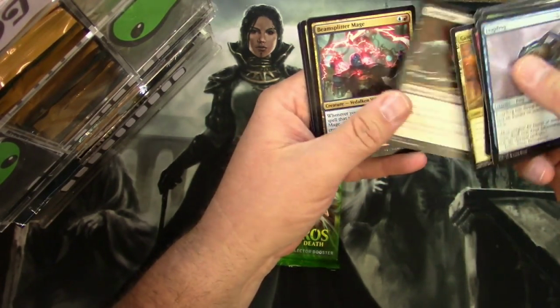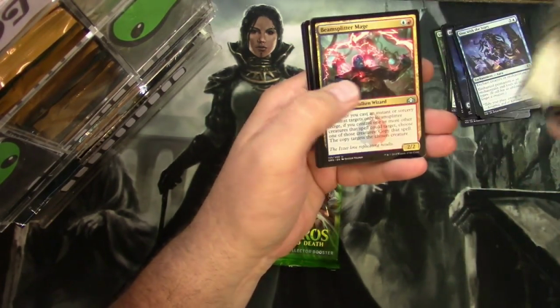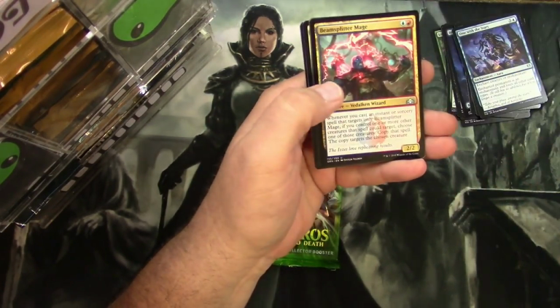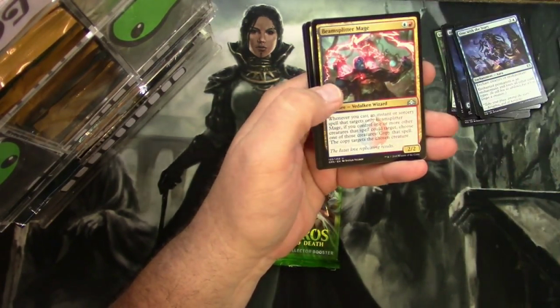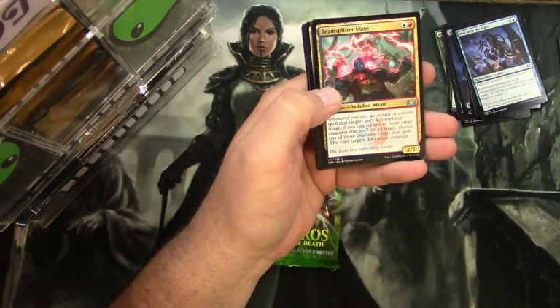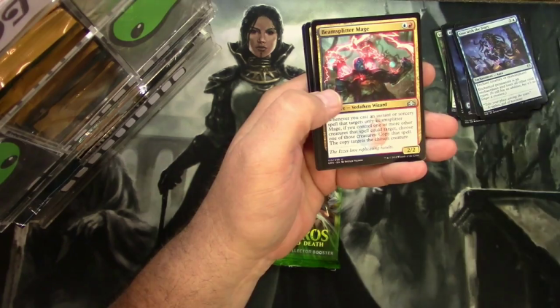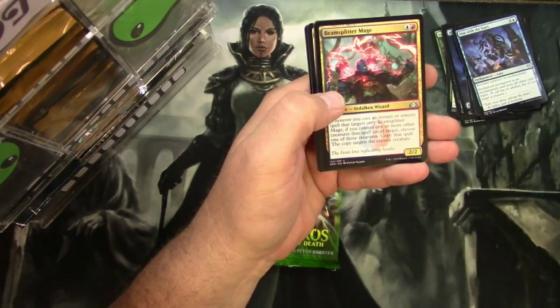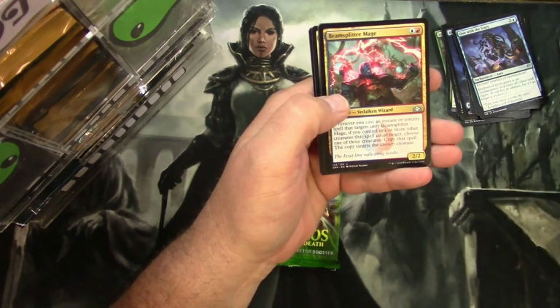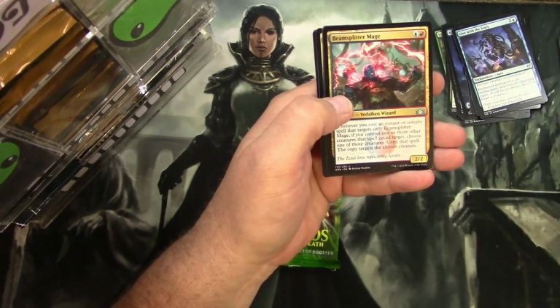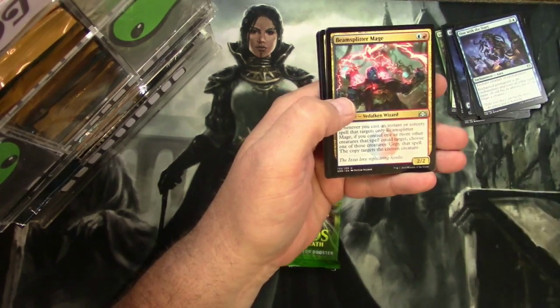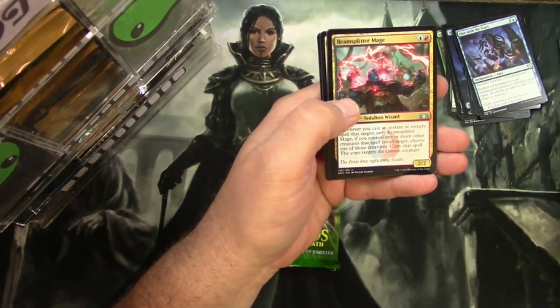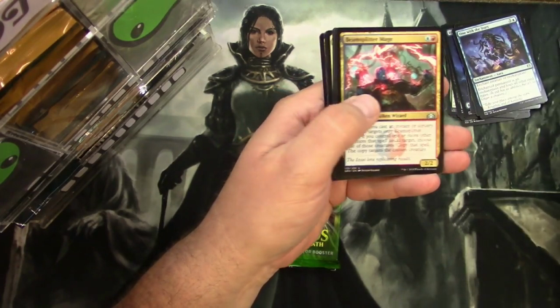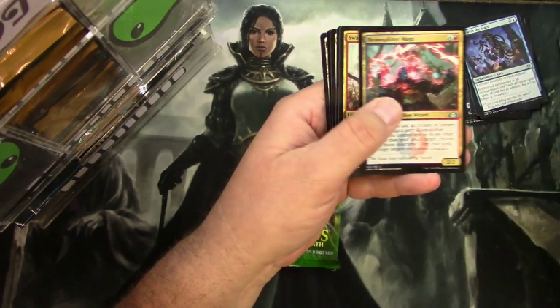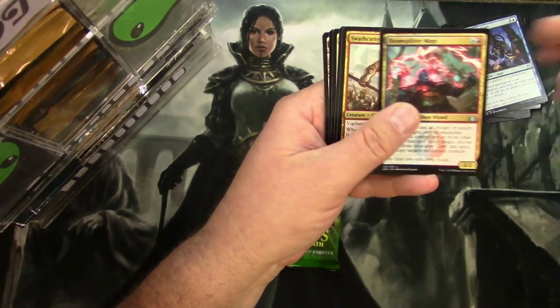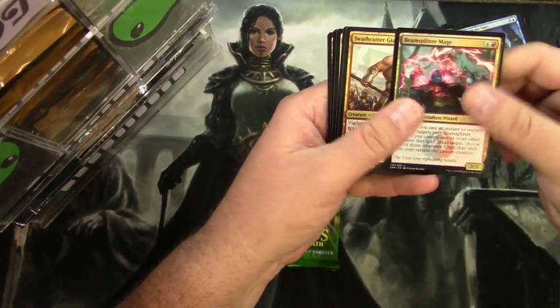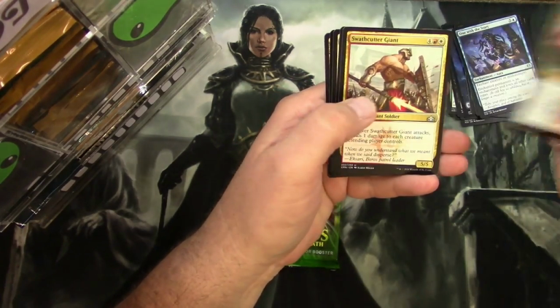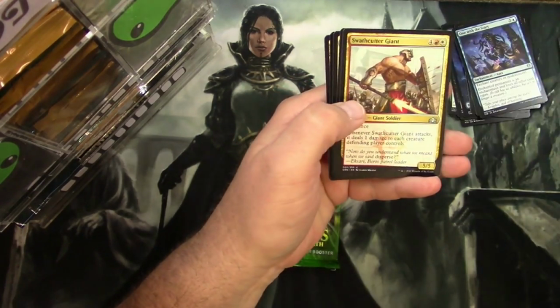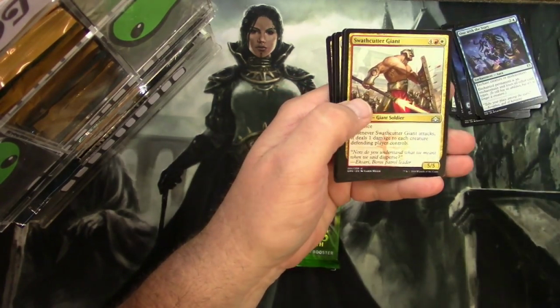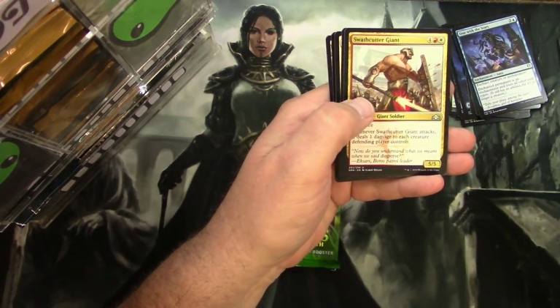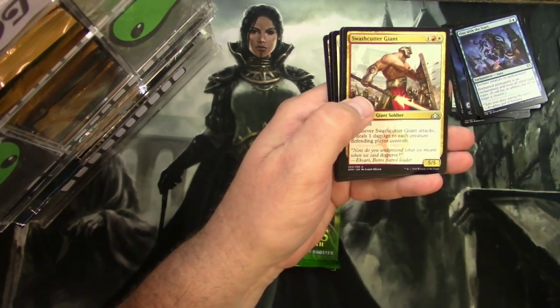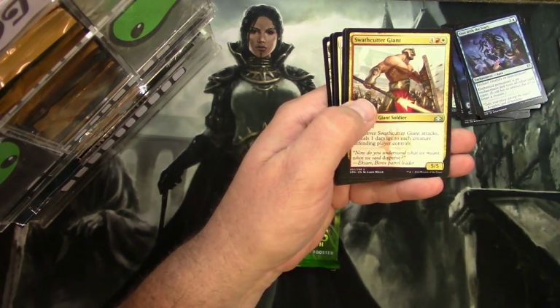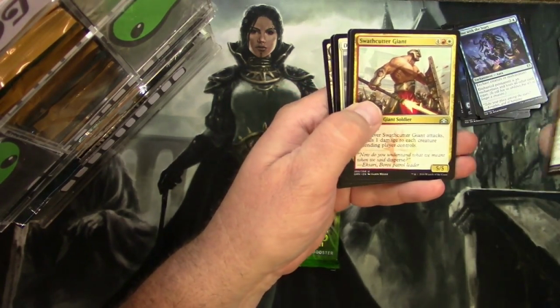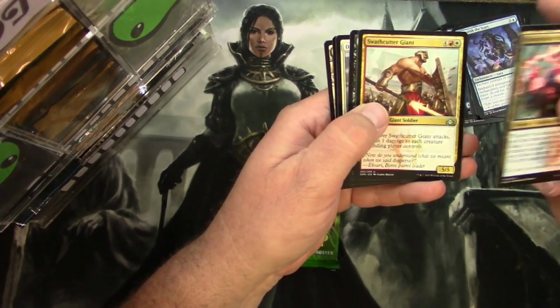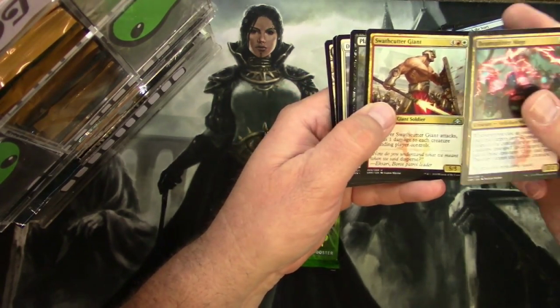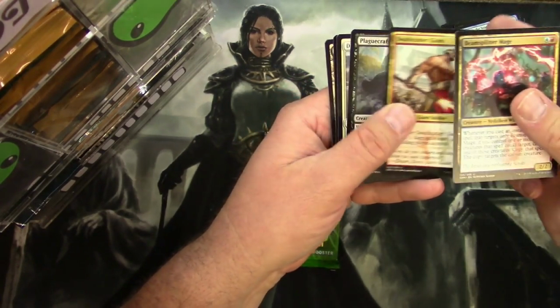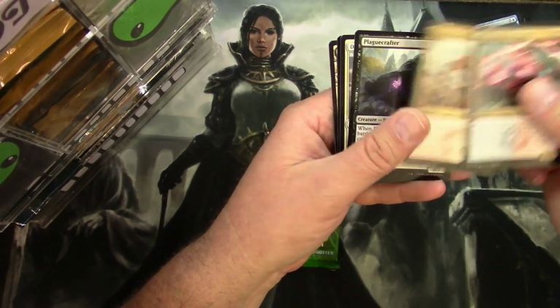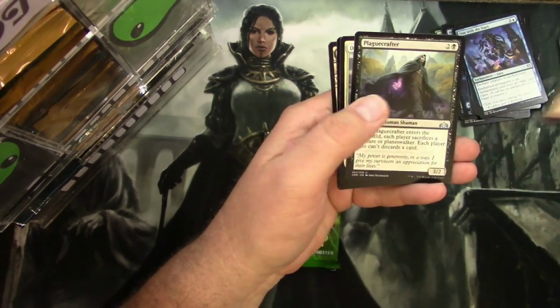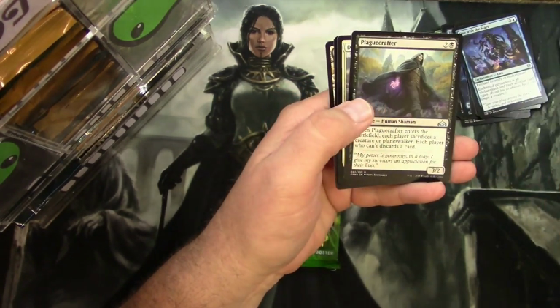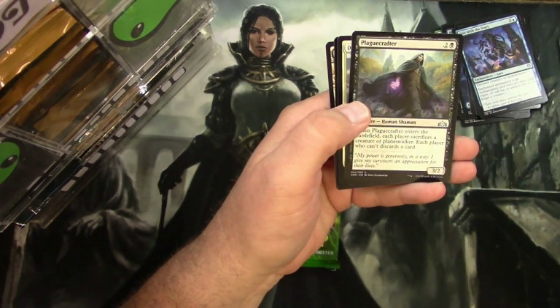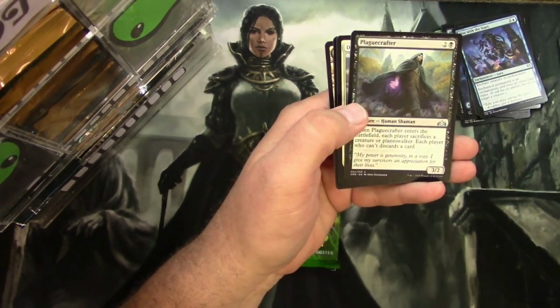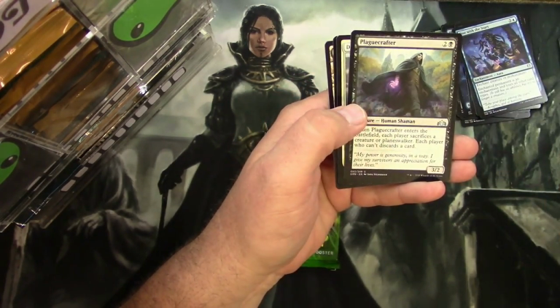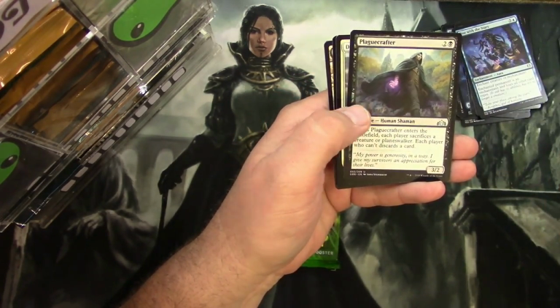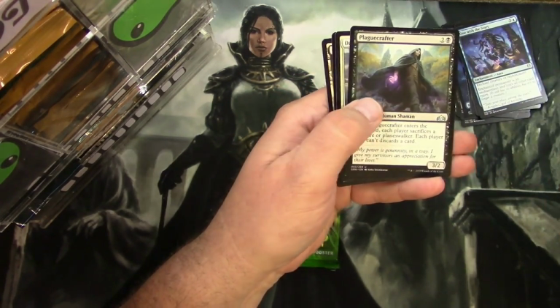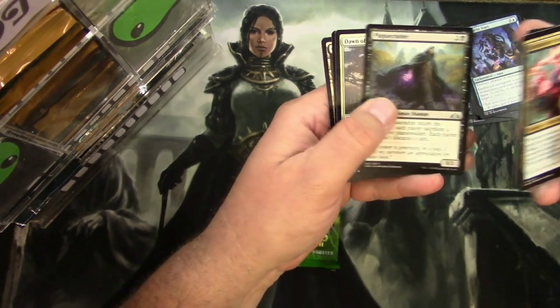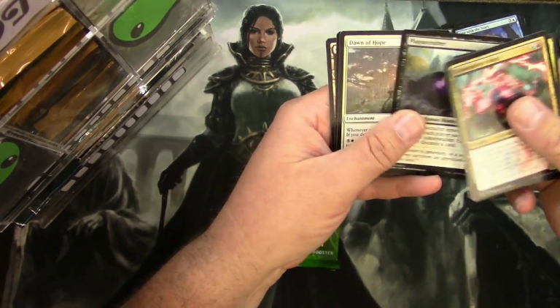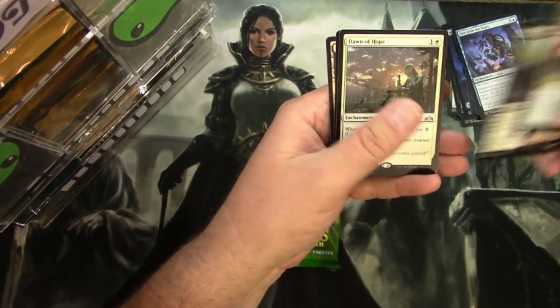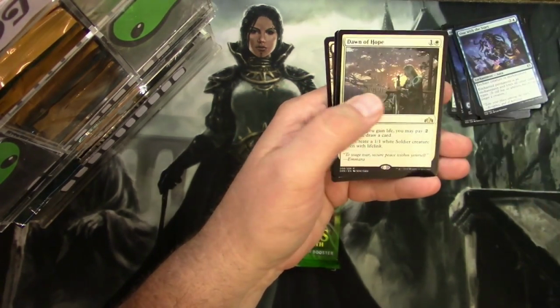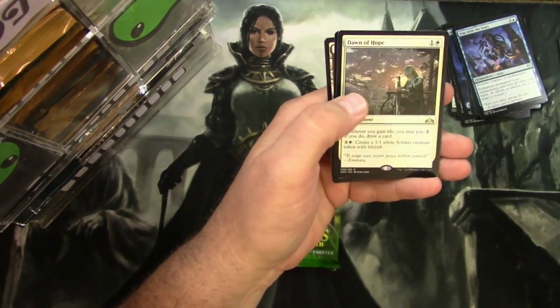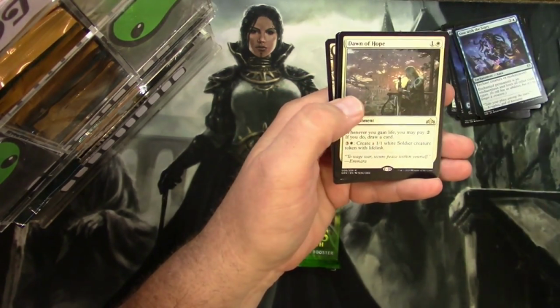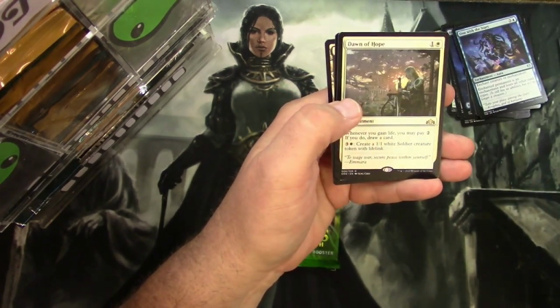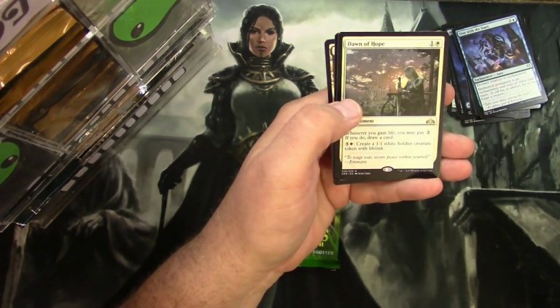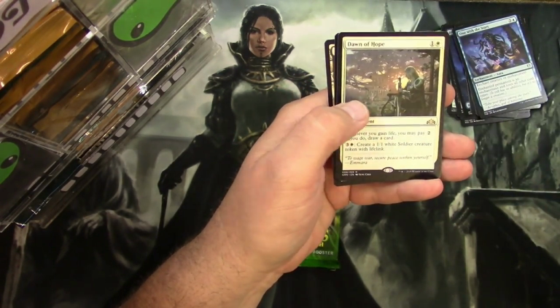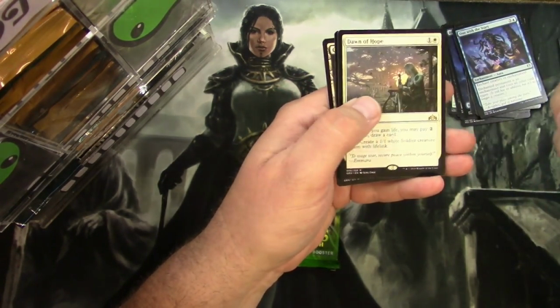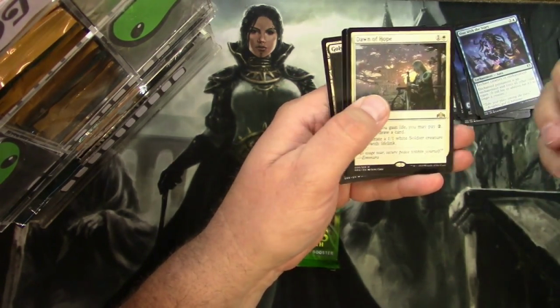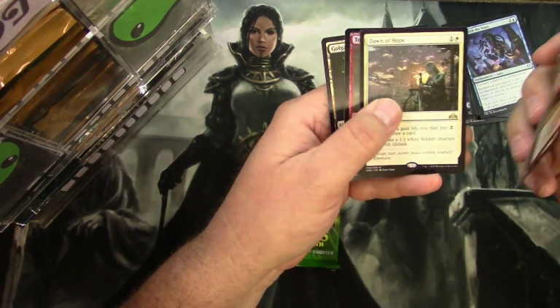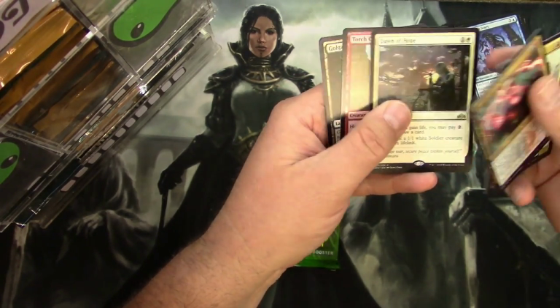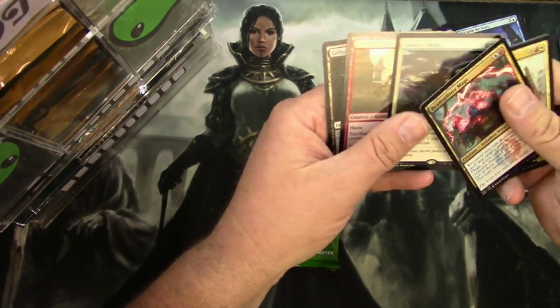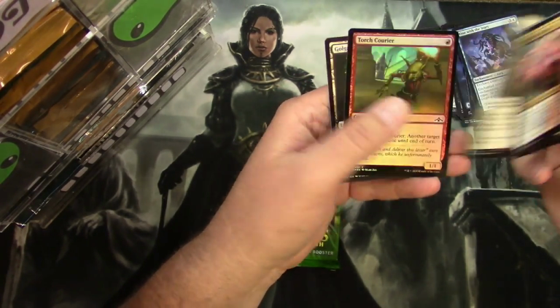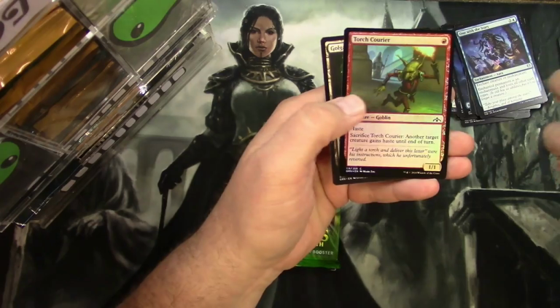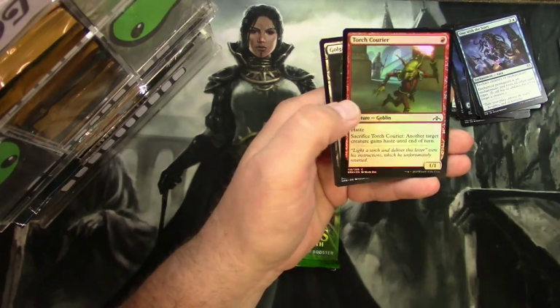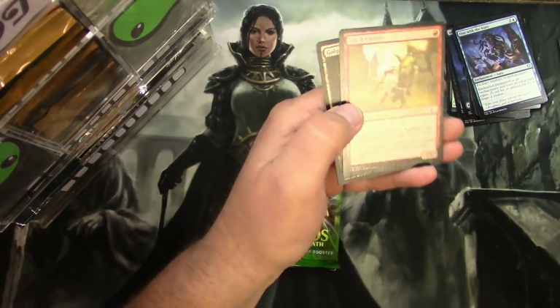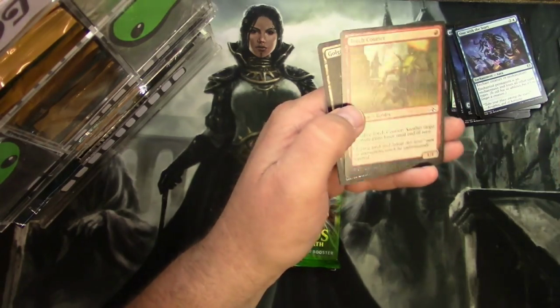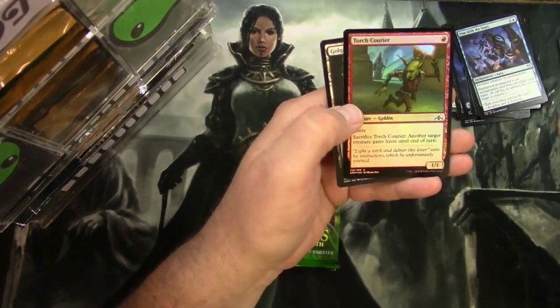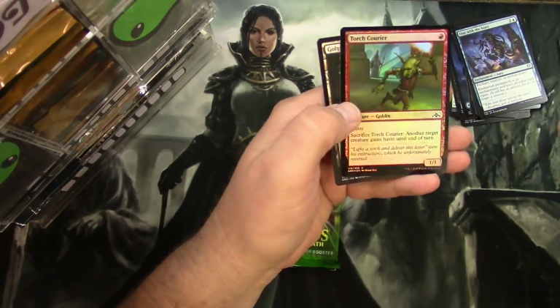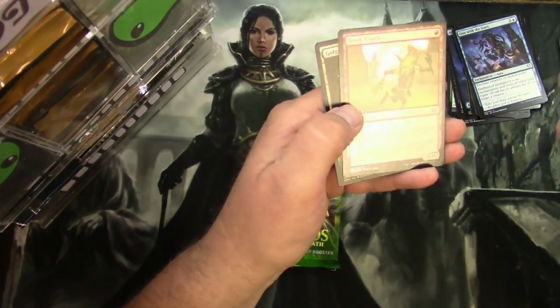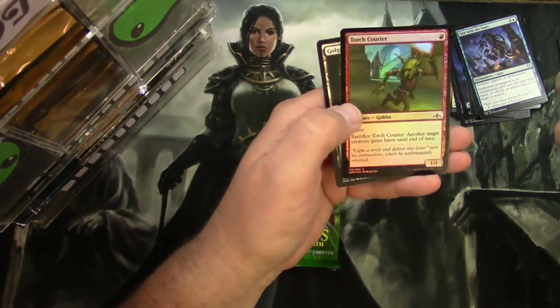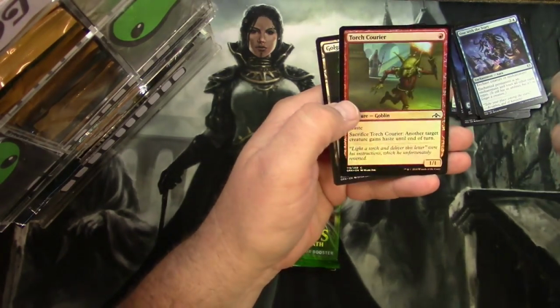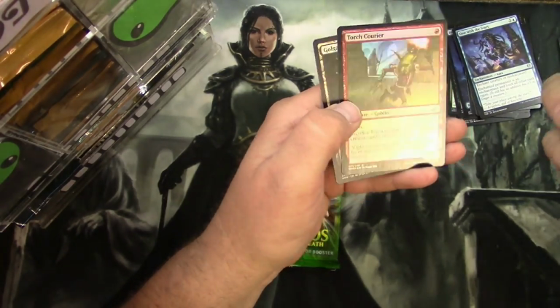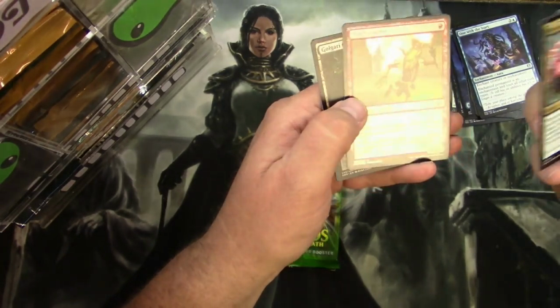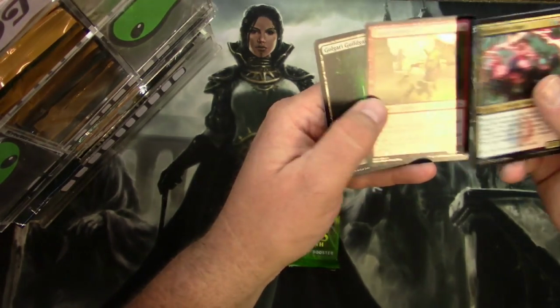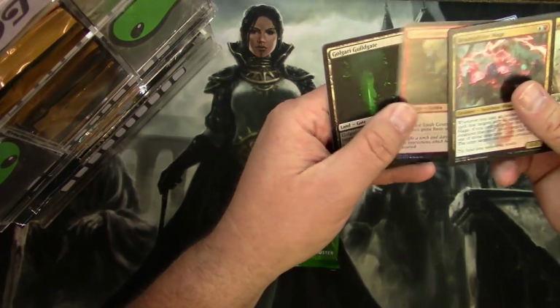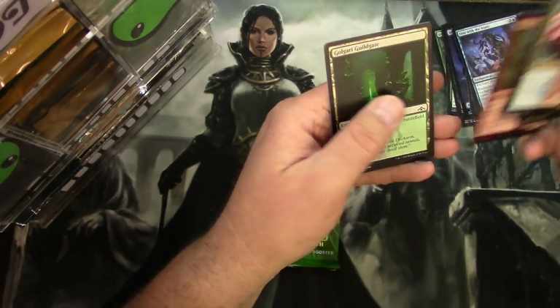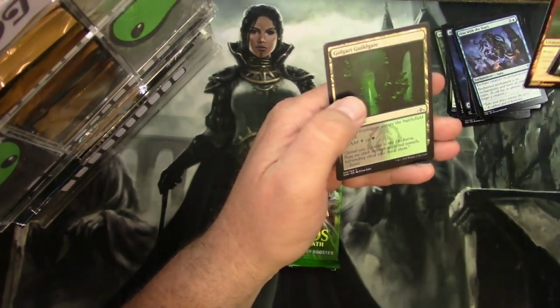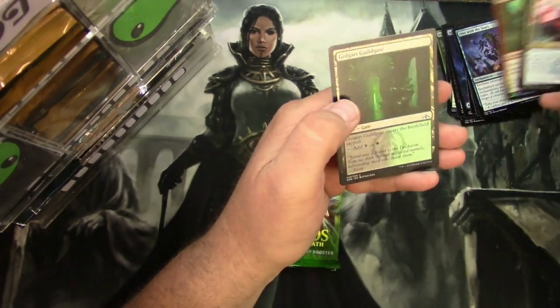Guilds of Ravnica: Beamsplitter Mage, Swathcutter Giant, Plague Crafter, Dawn of Hope, and a Foil Torch Courier.